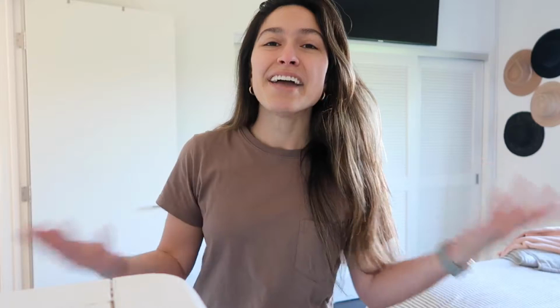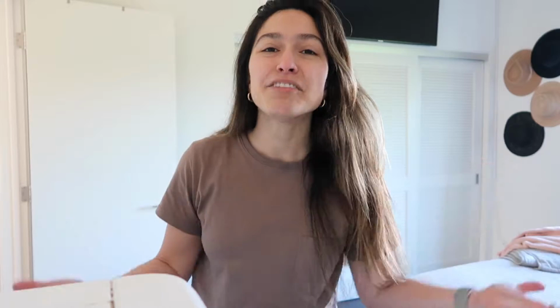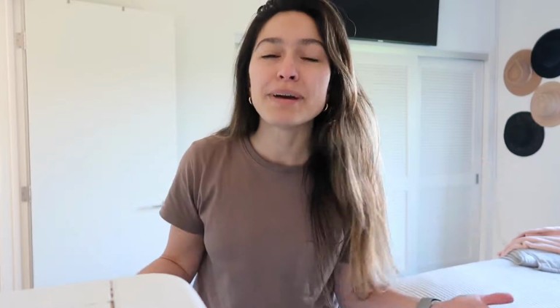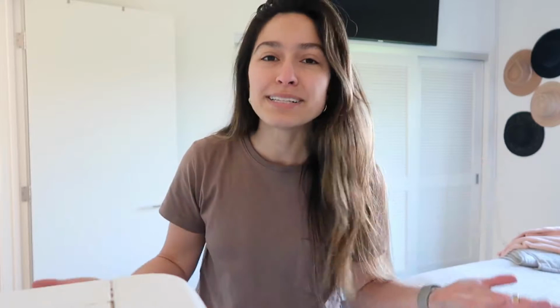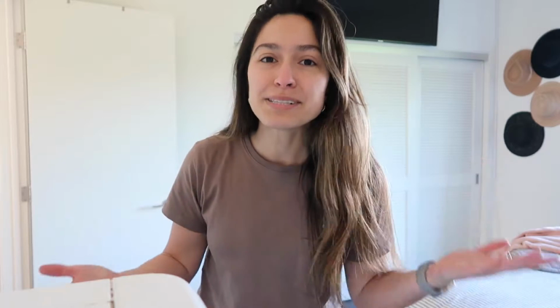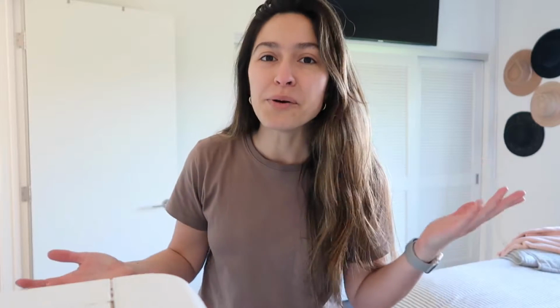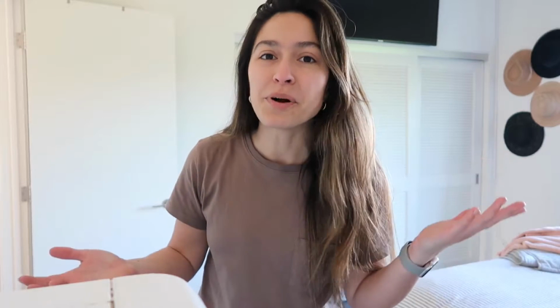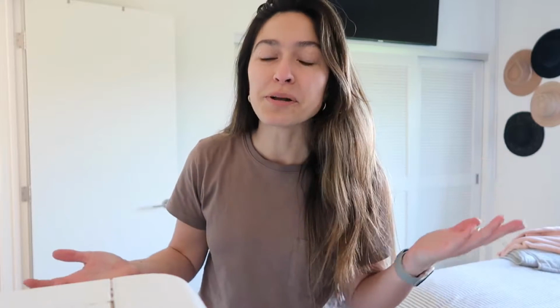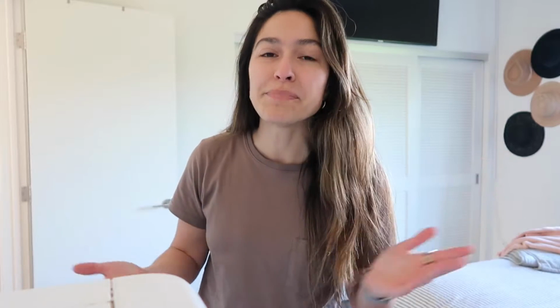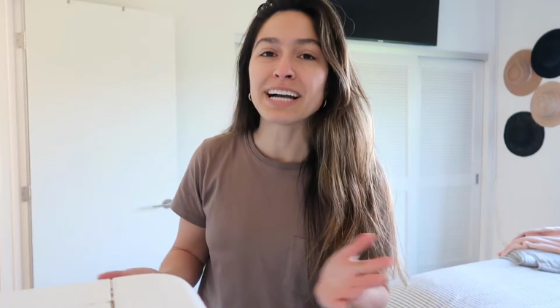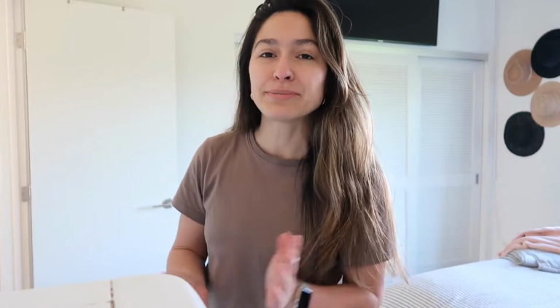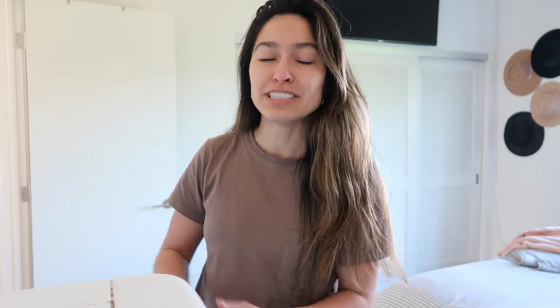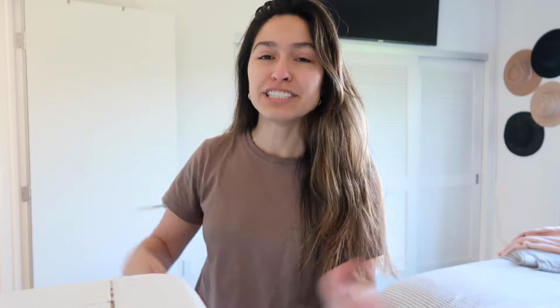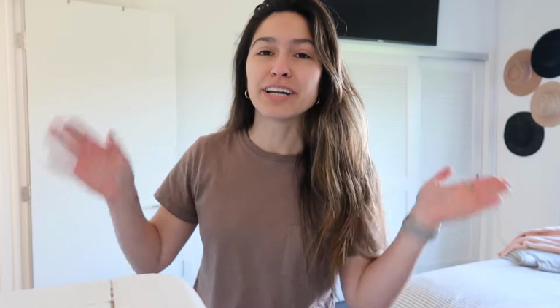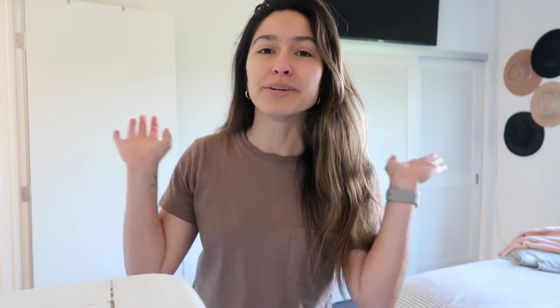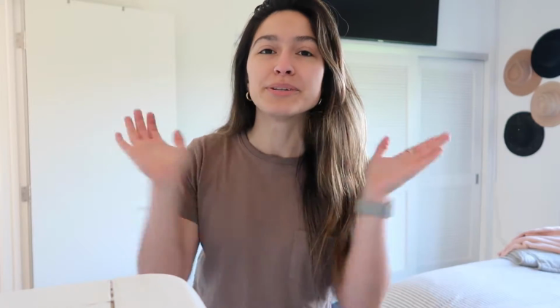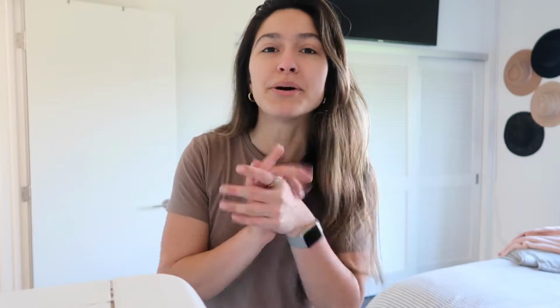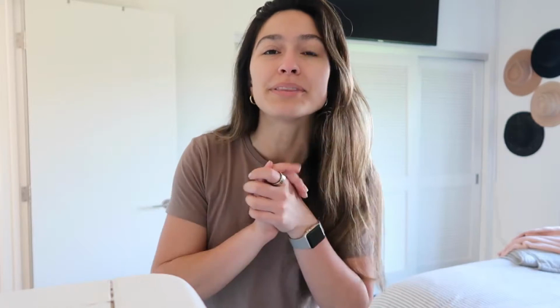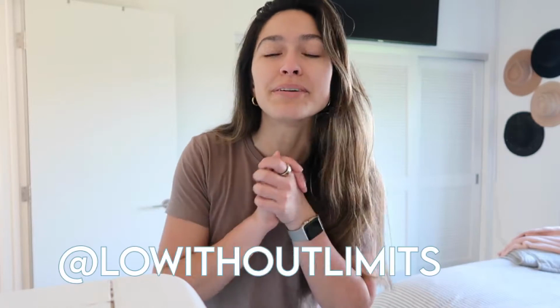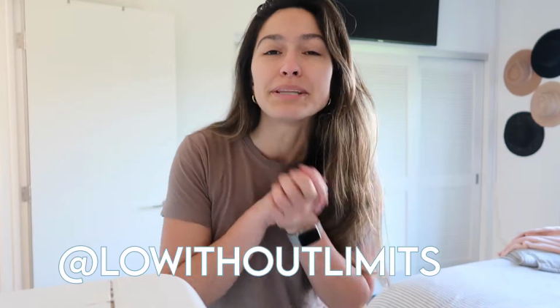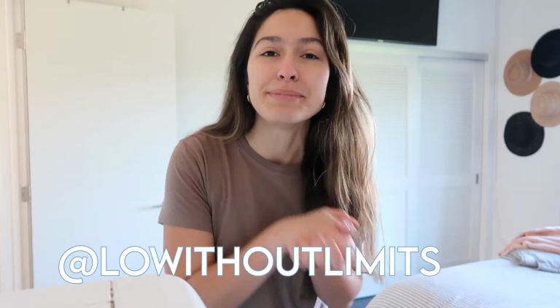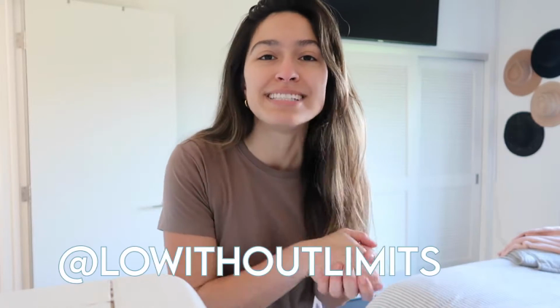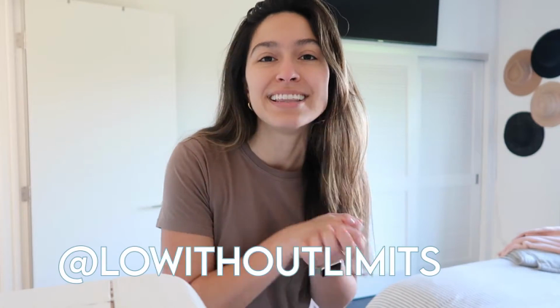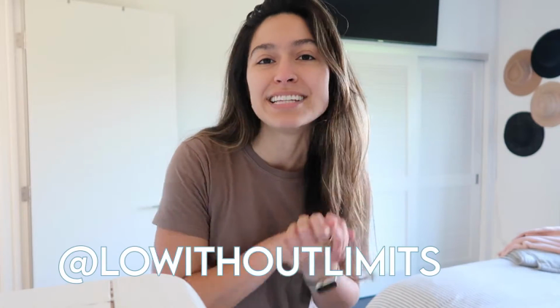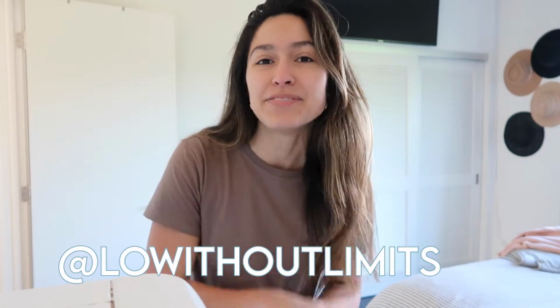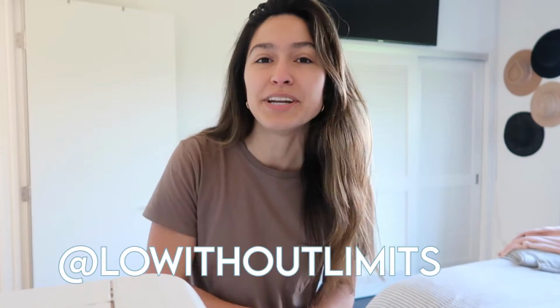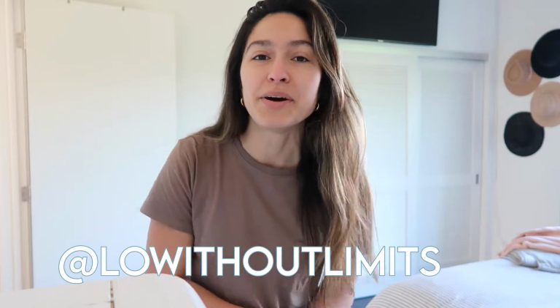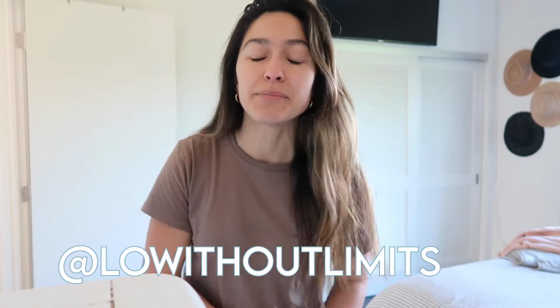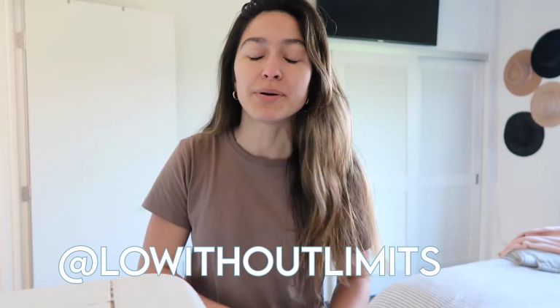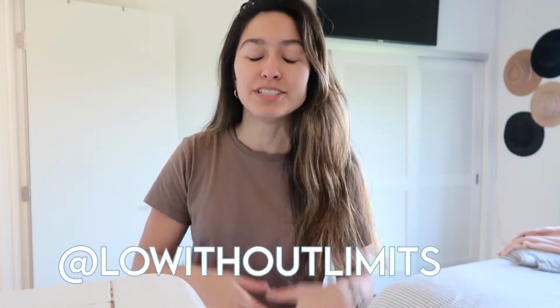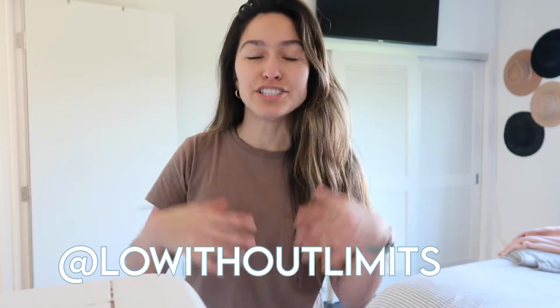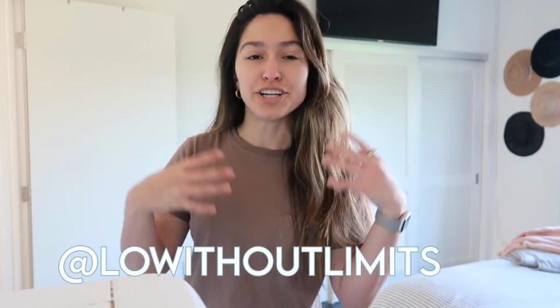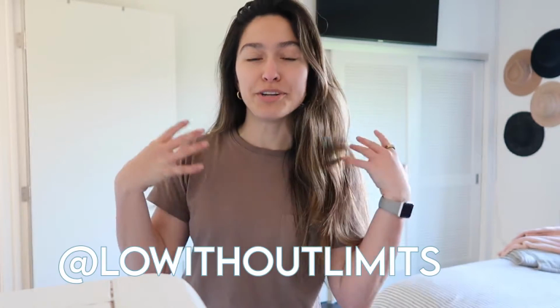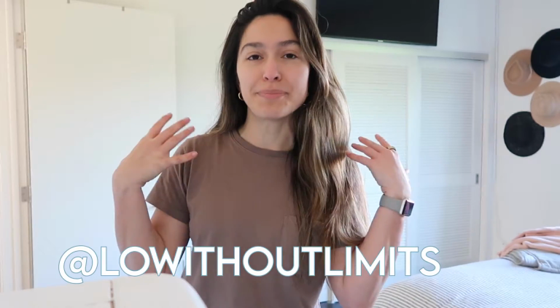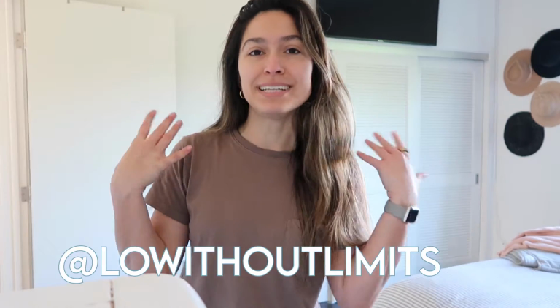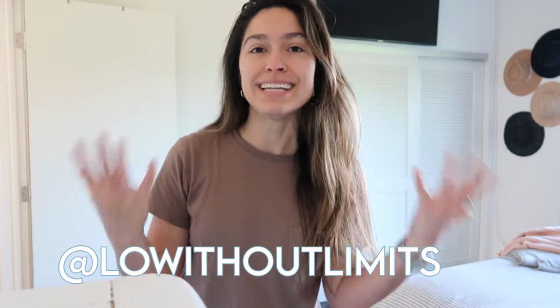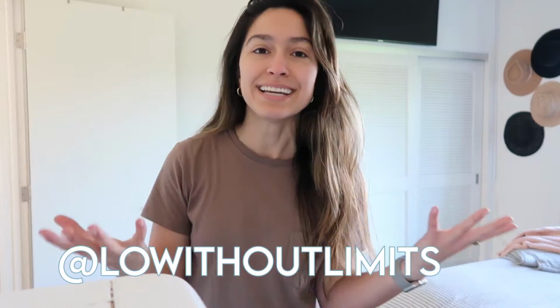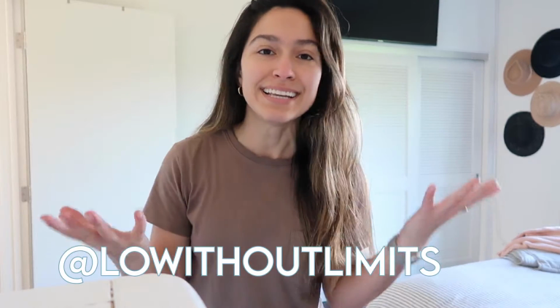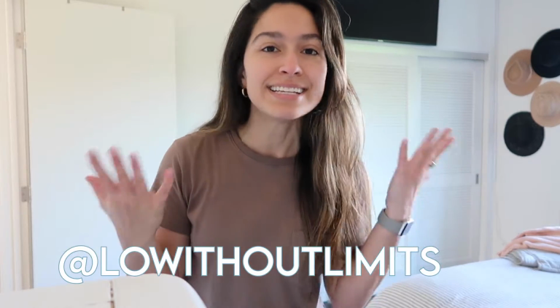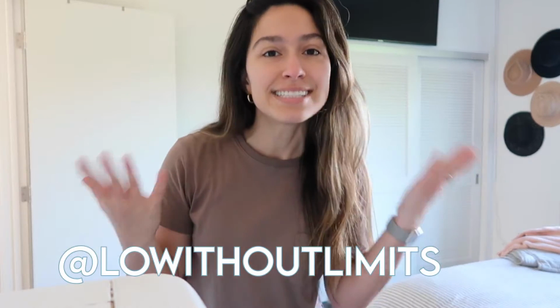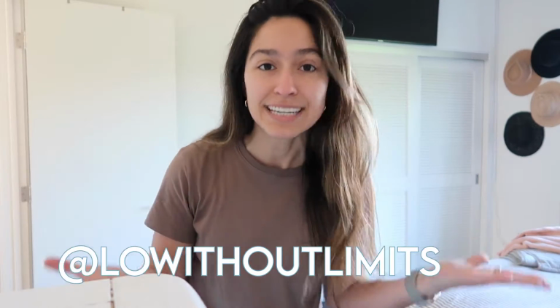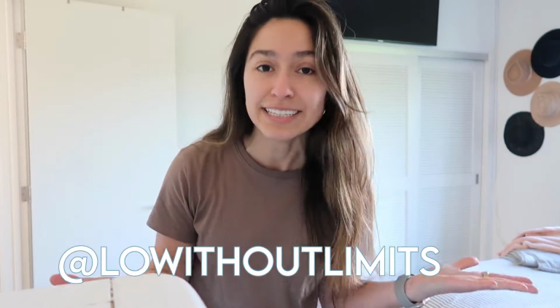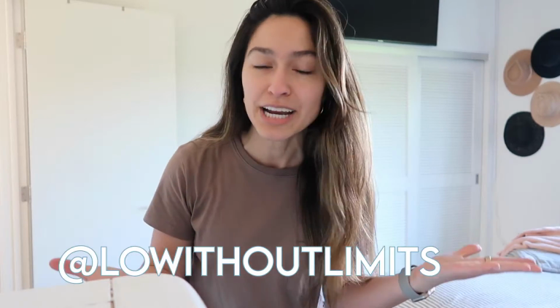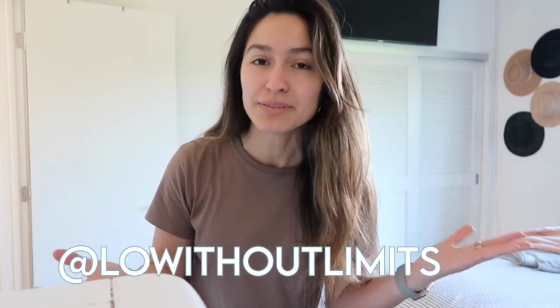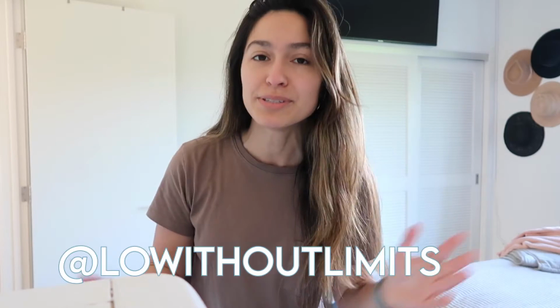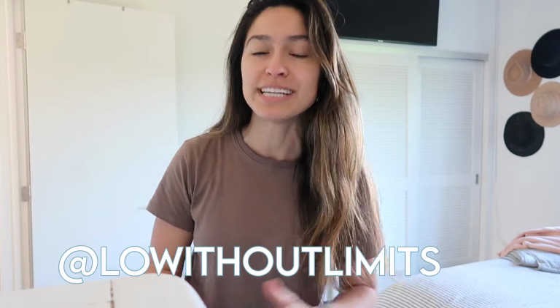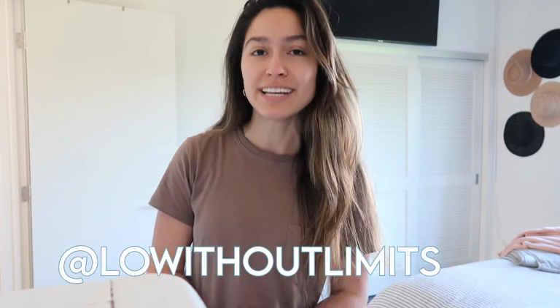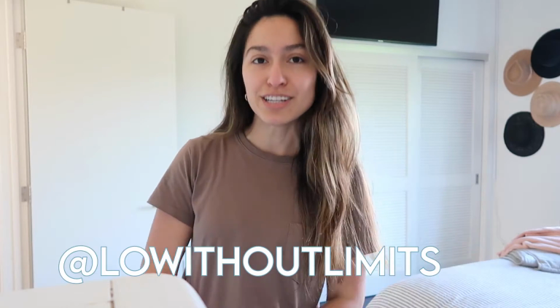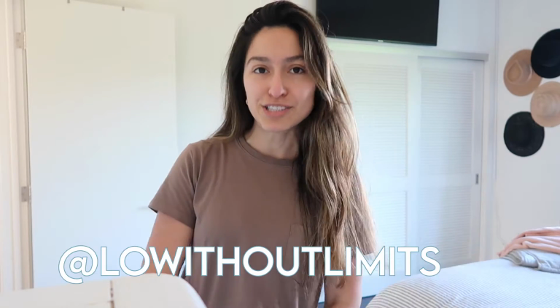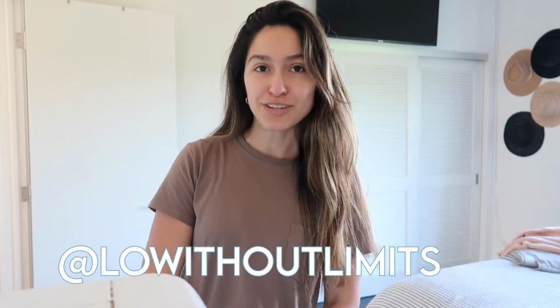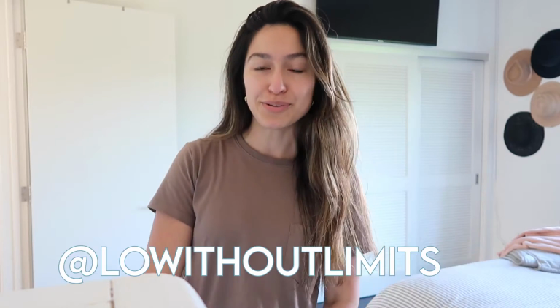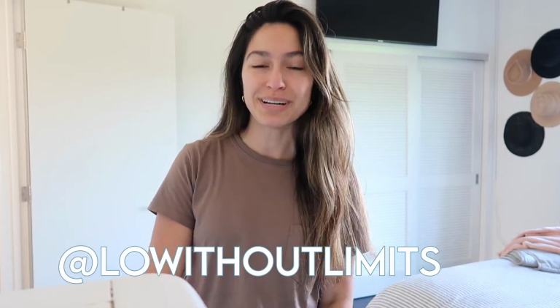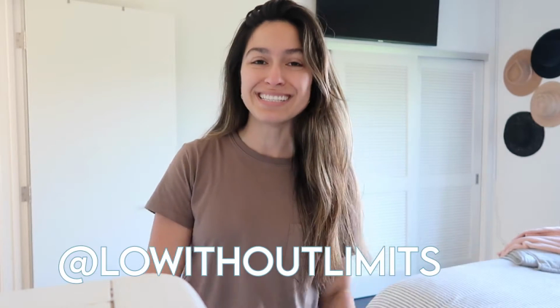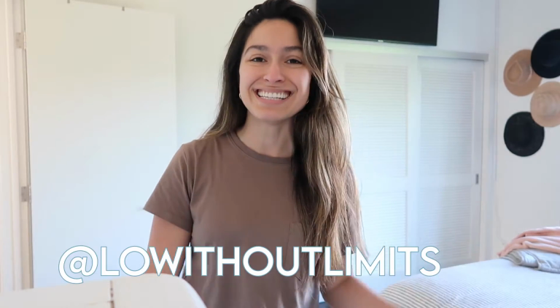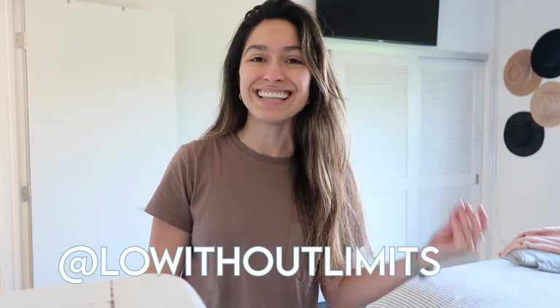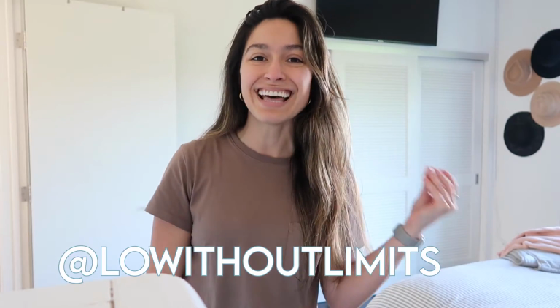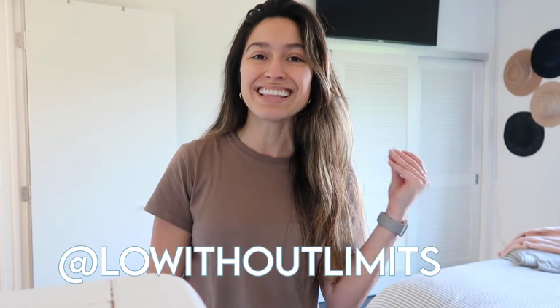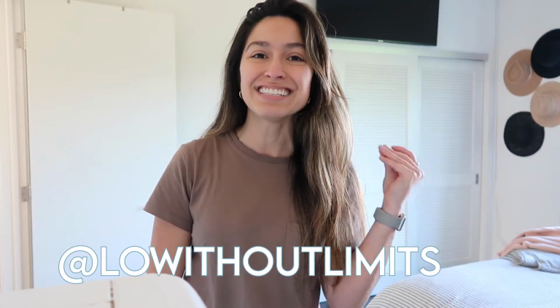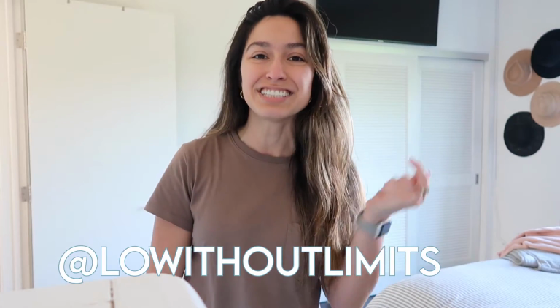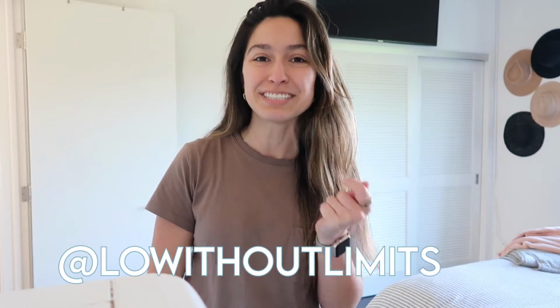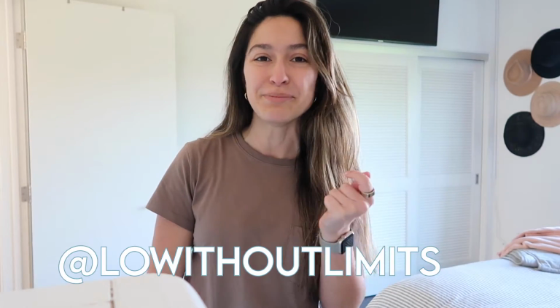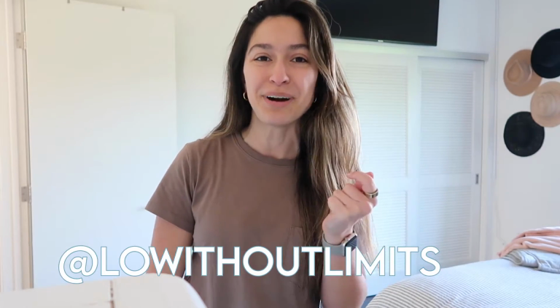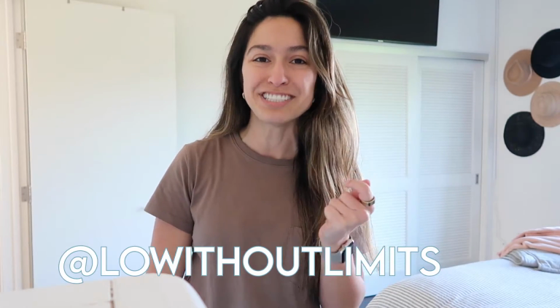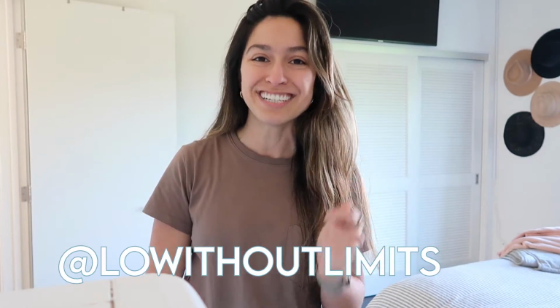Hey everybody, hello and welcome back to my channel Low Felt Limits. In this video I'm going to show you my daily skincare routine, so if you want to see that then just keep watching.